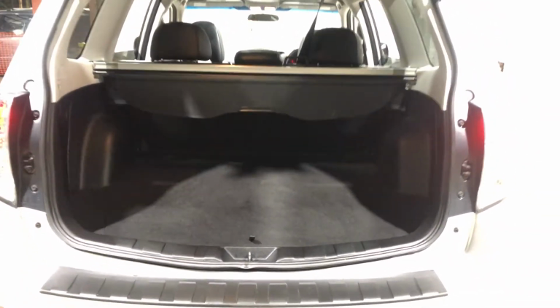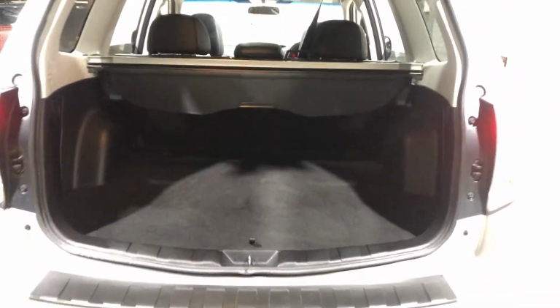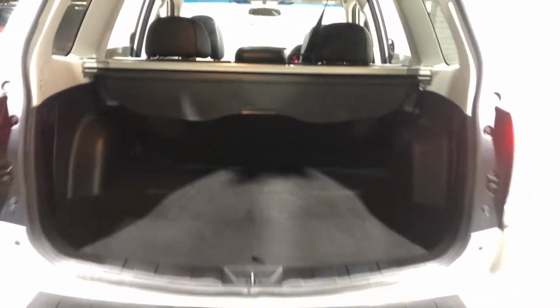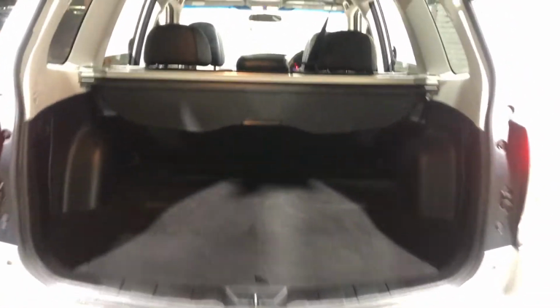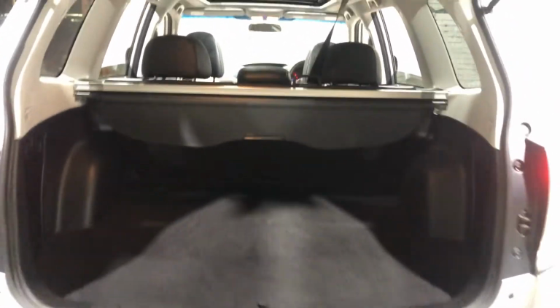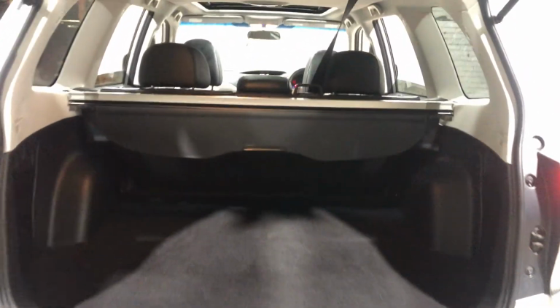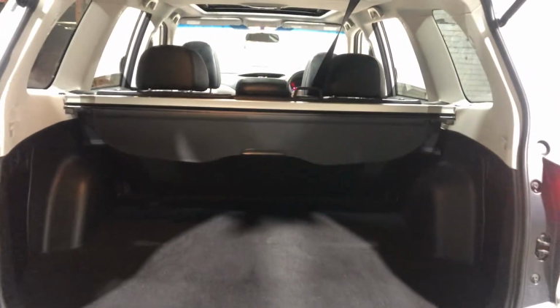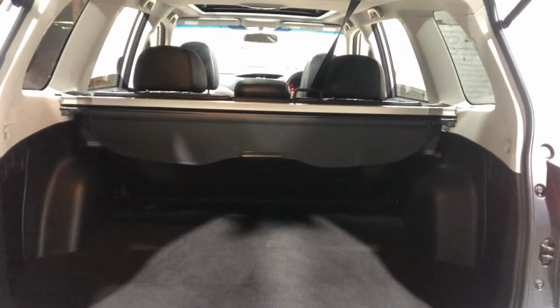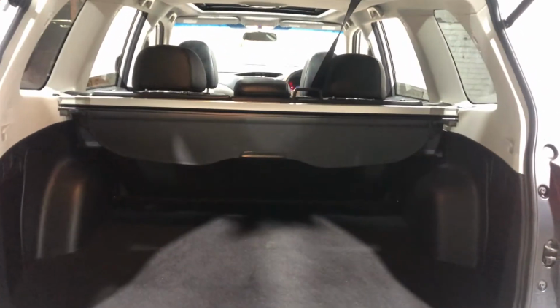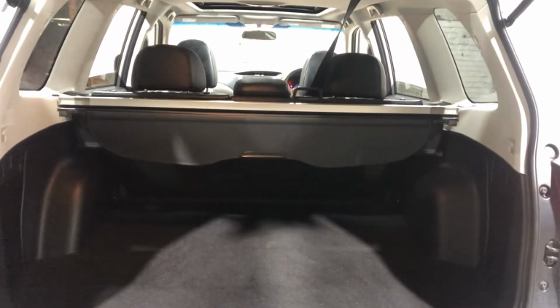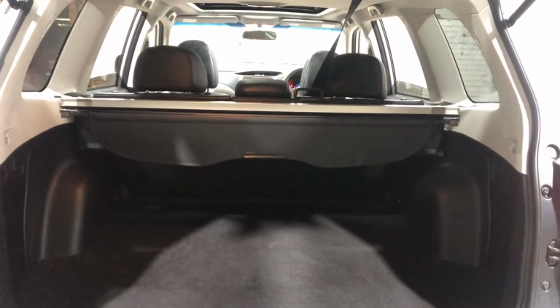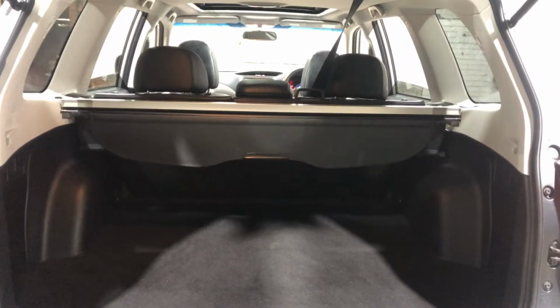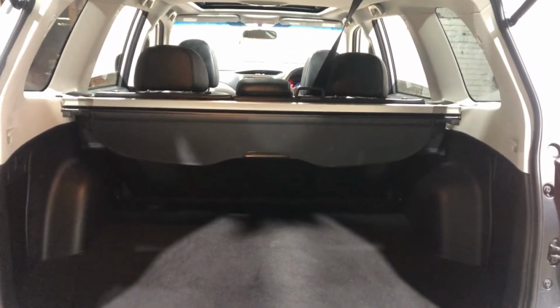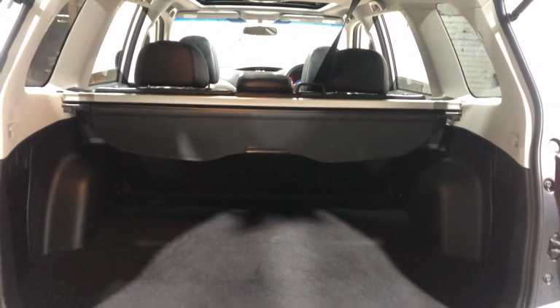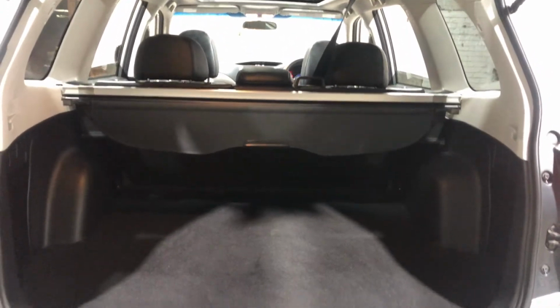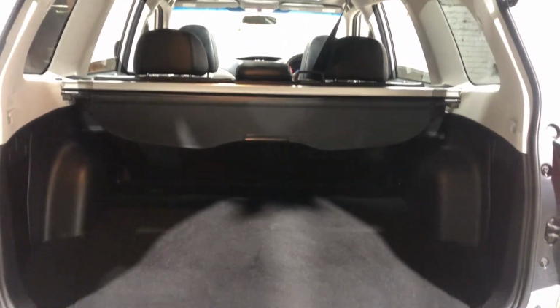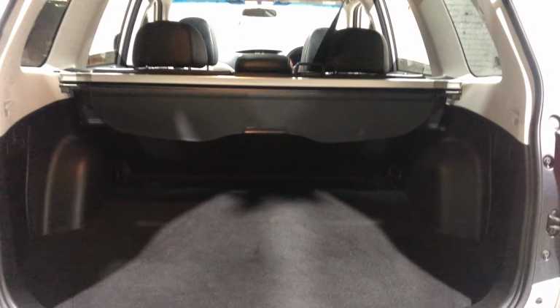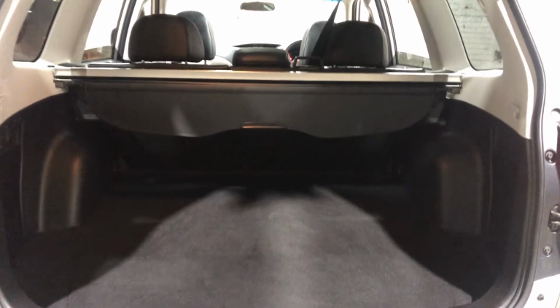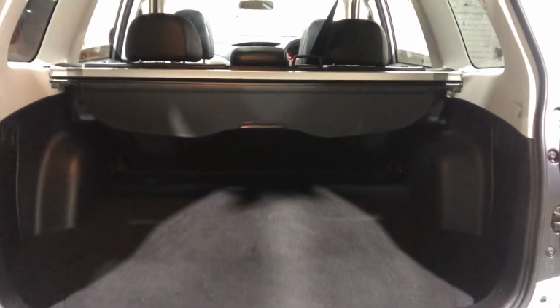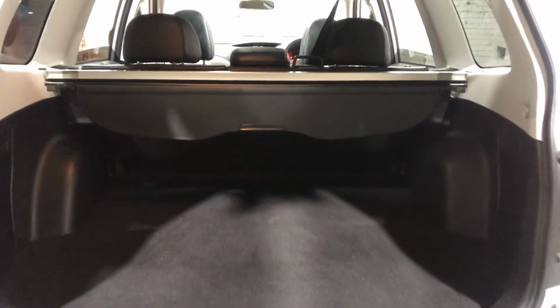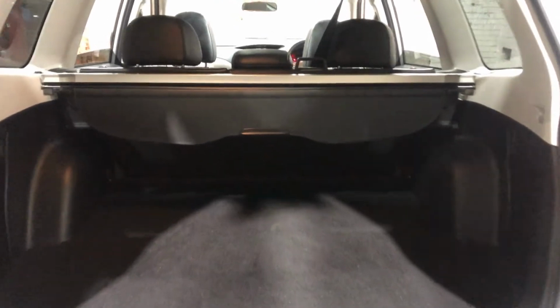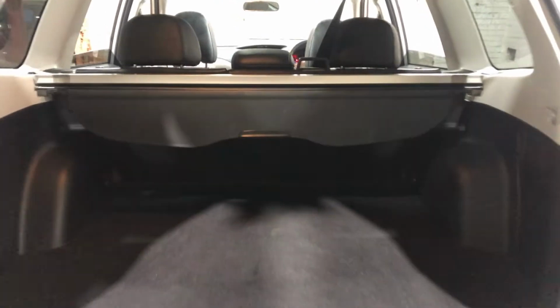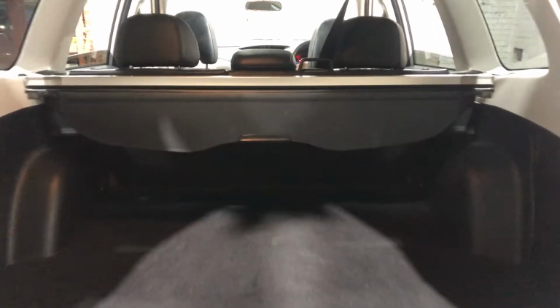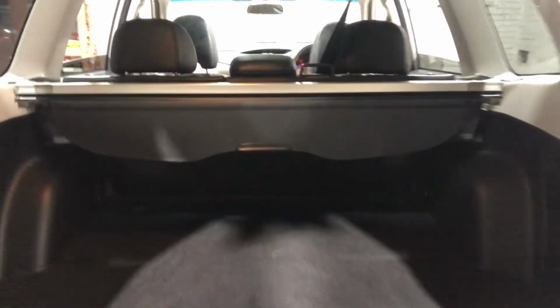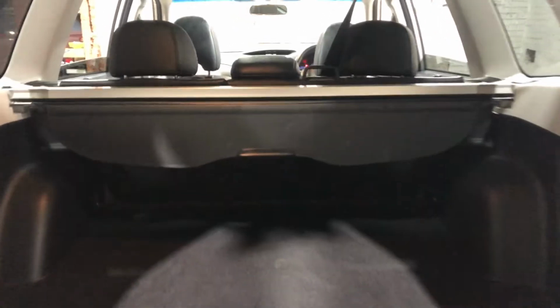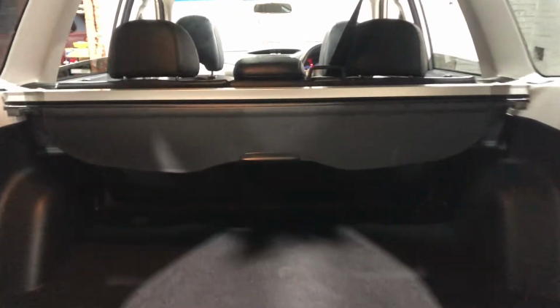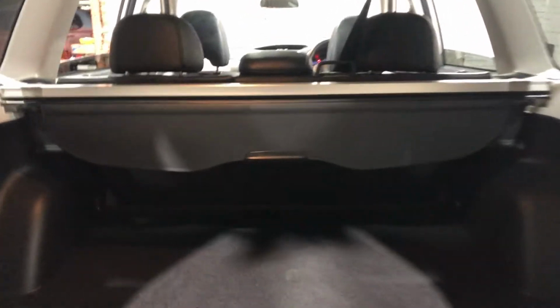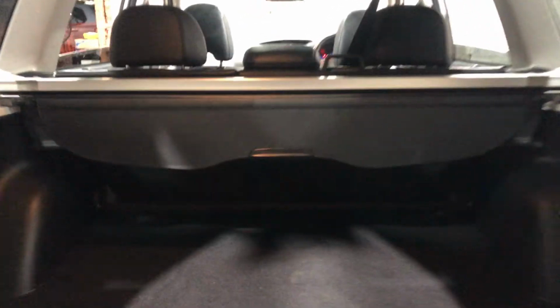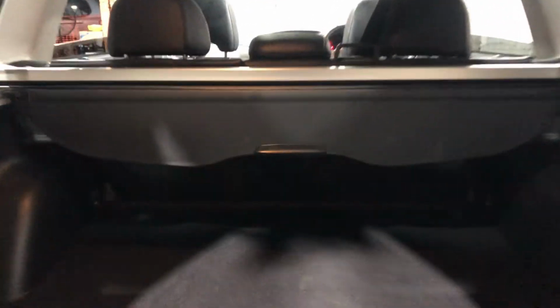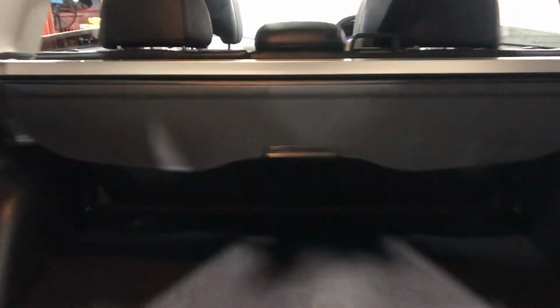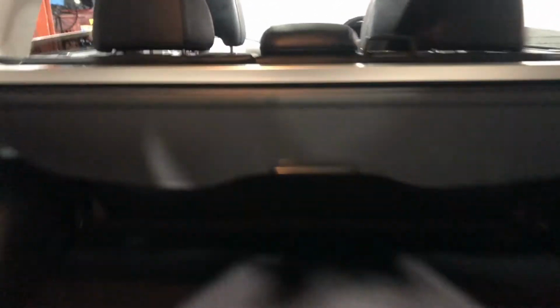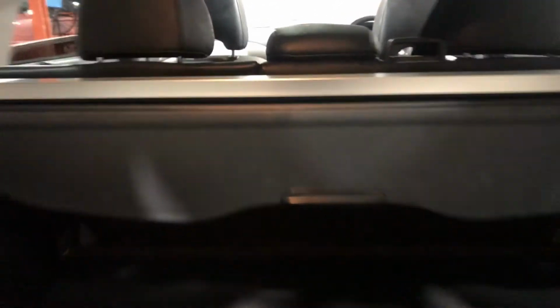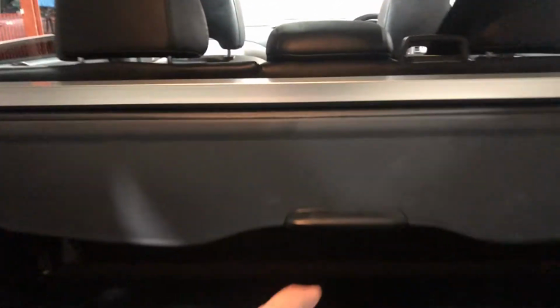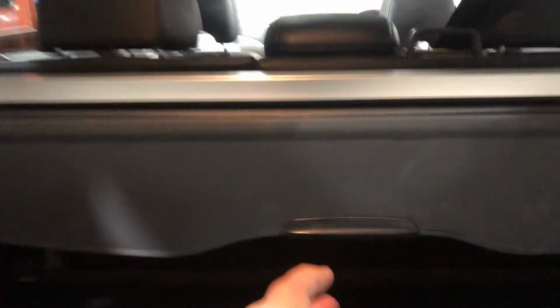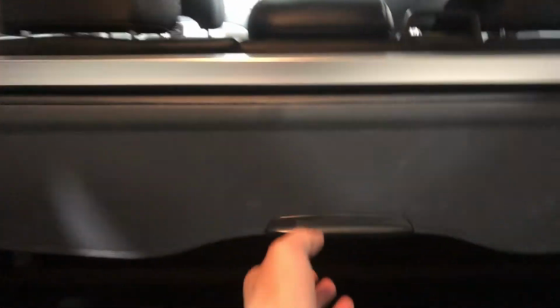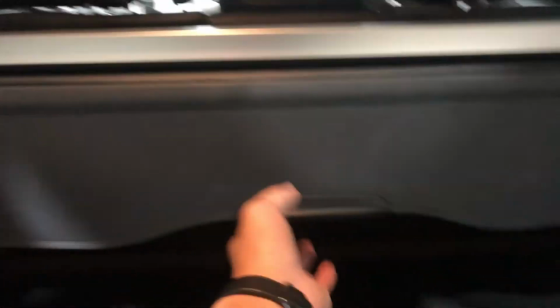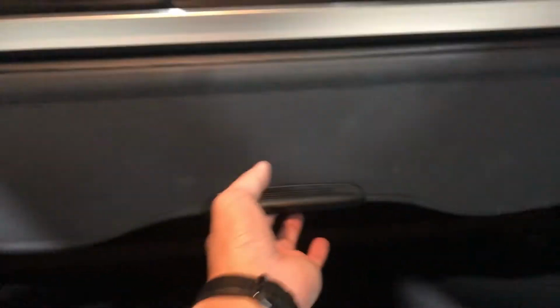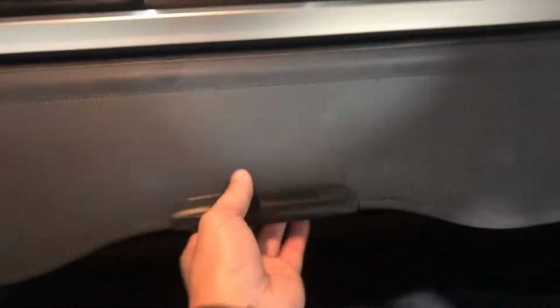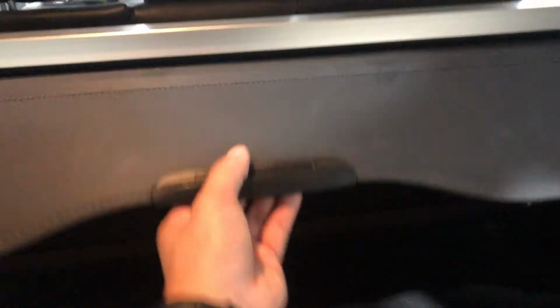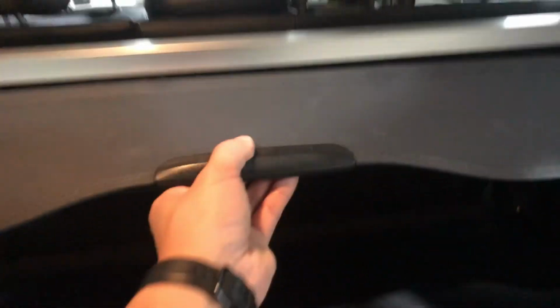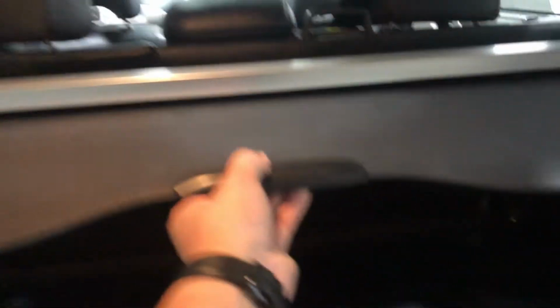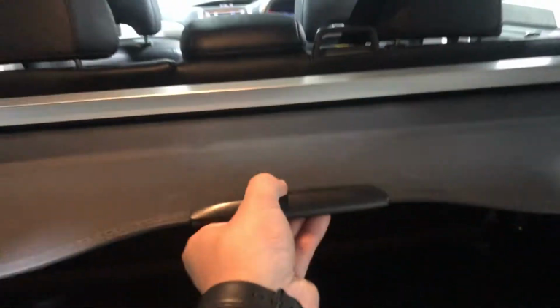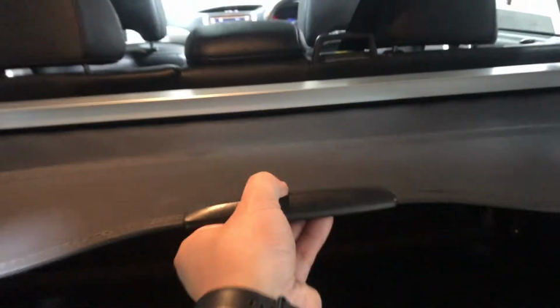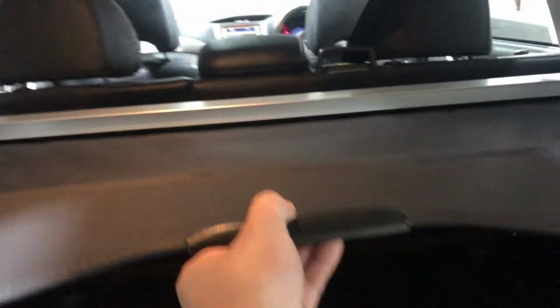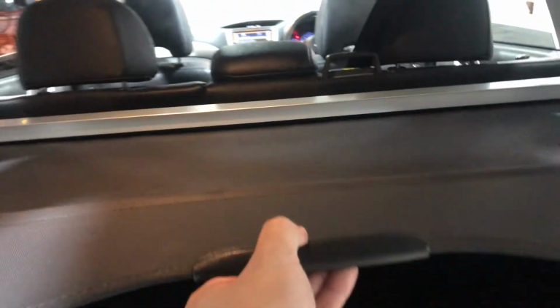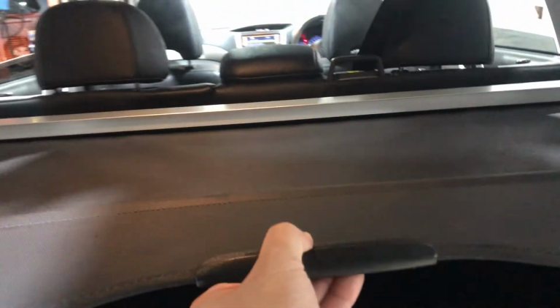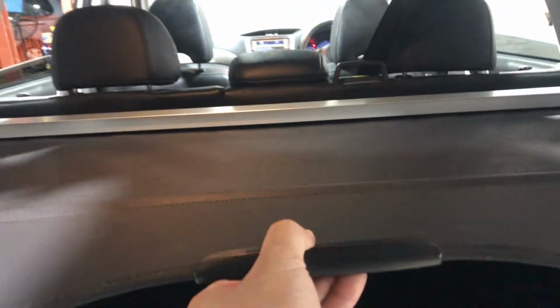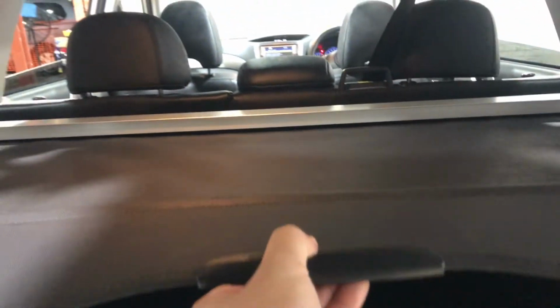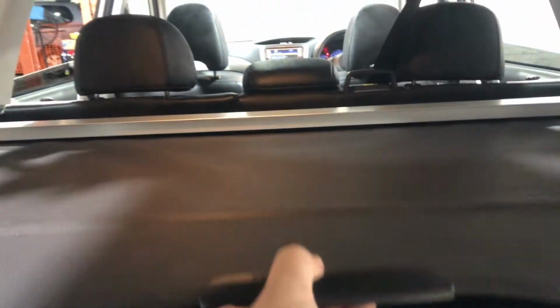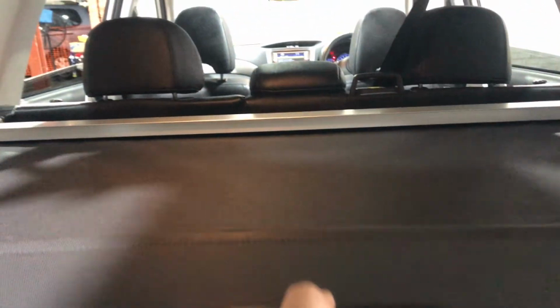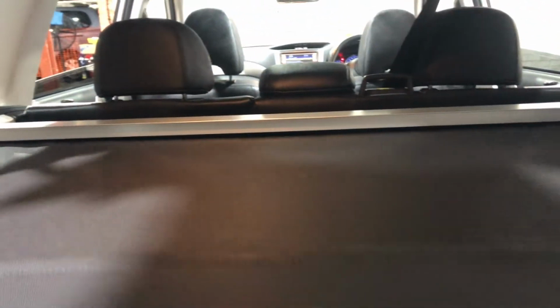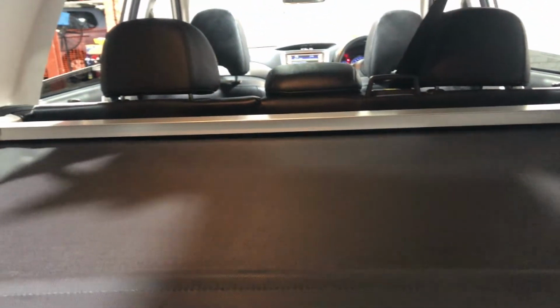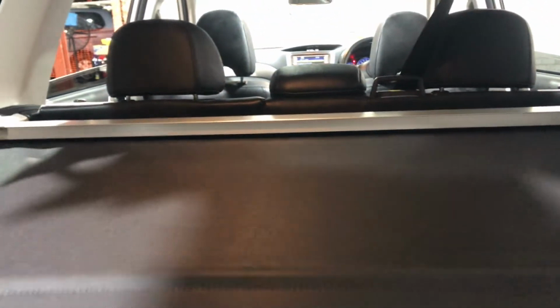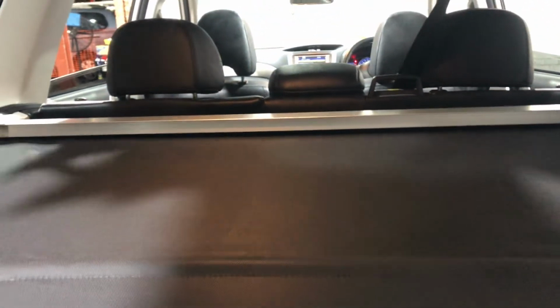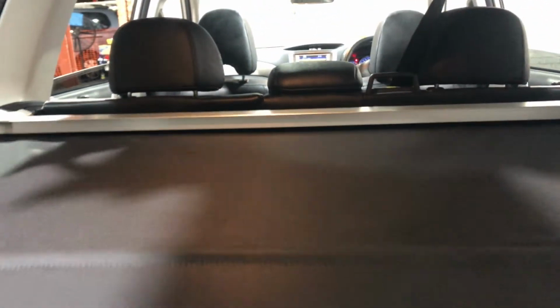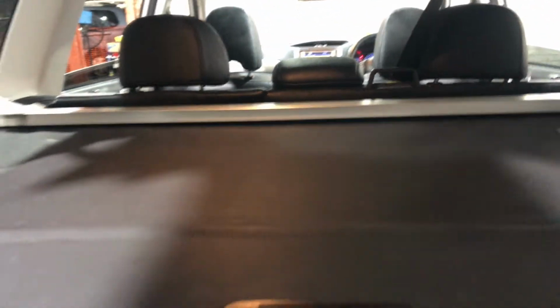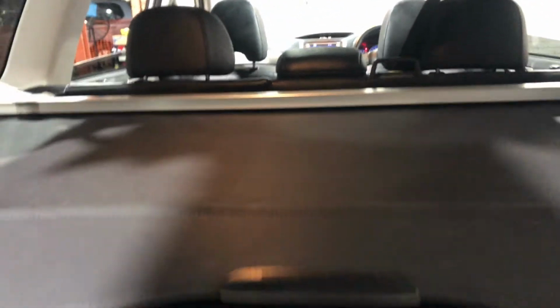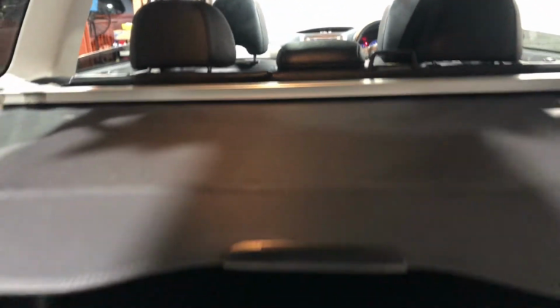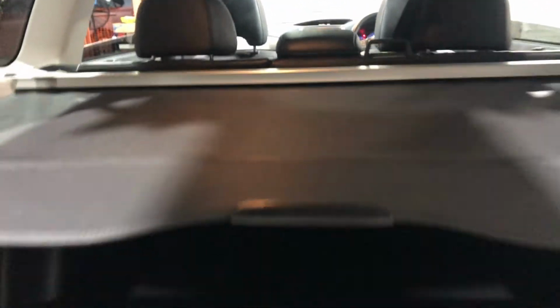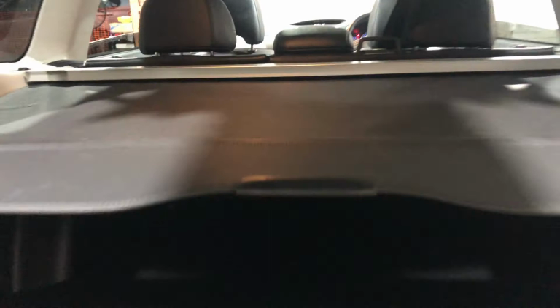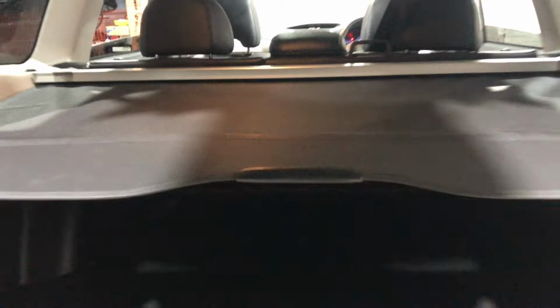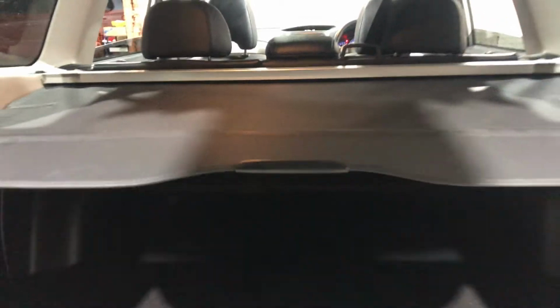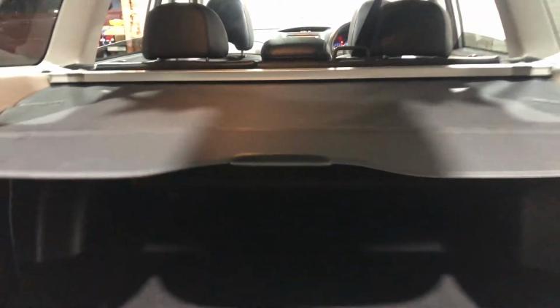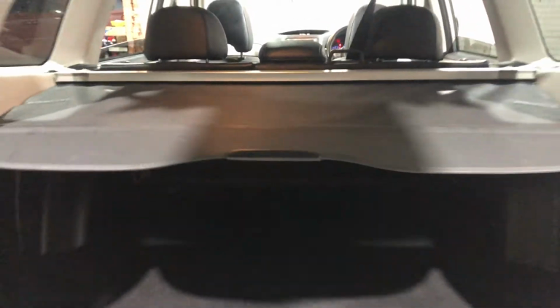If you ever need more space, the two back seats do fold down. It also comes with this cargo blind, so you could hide all your private belongings away from other people.